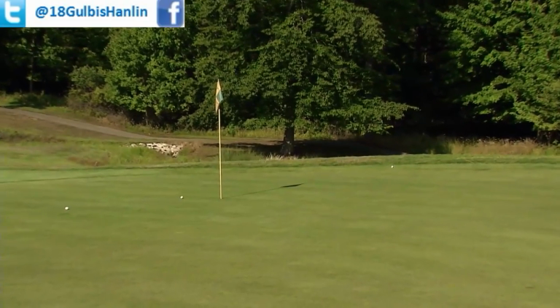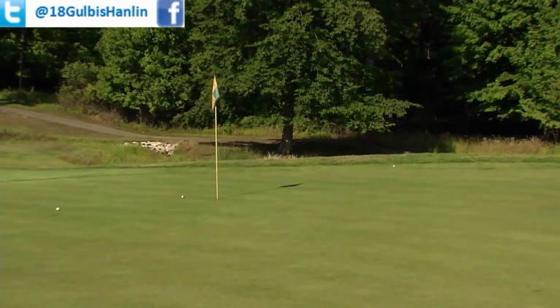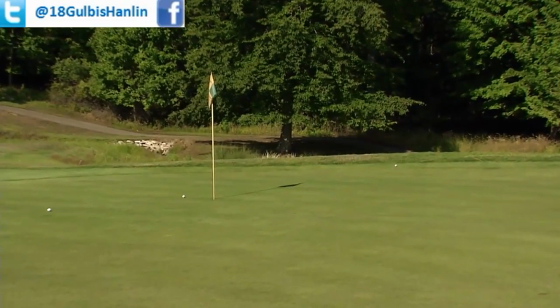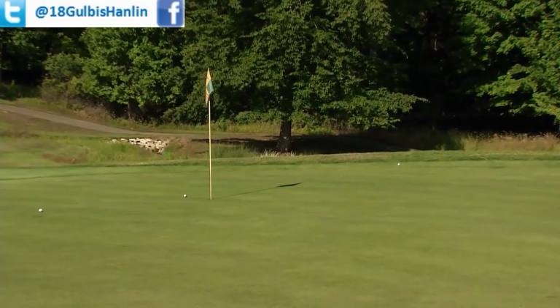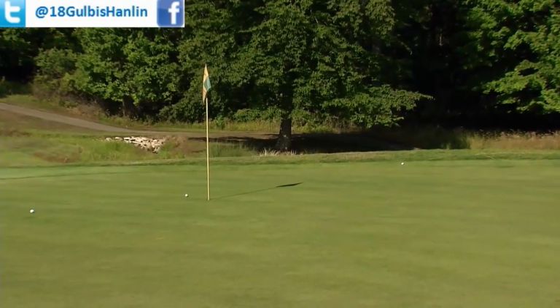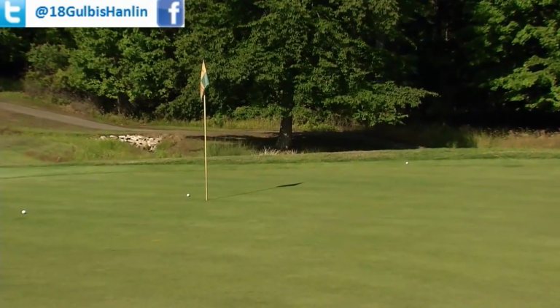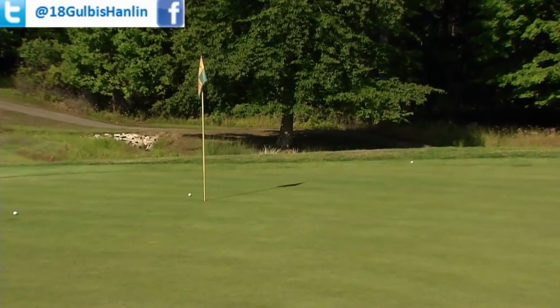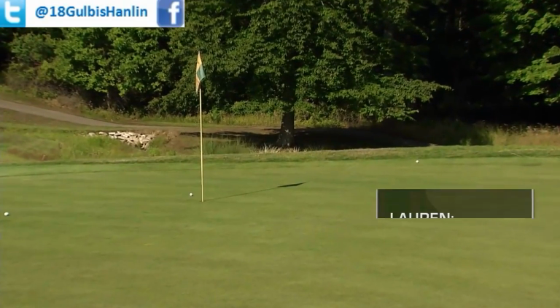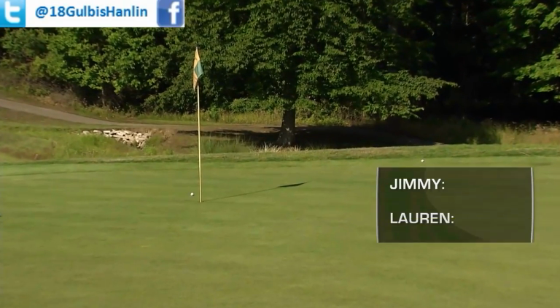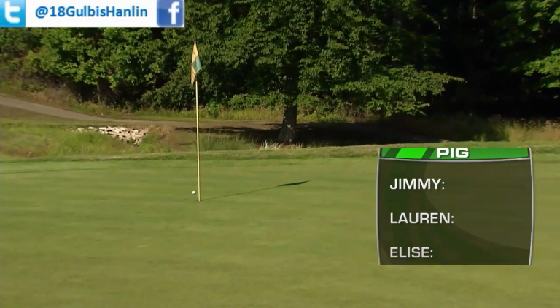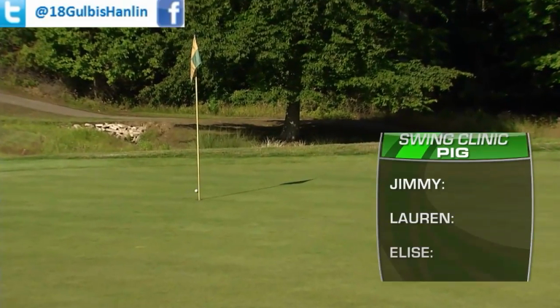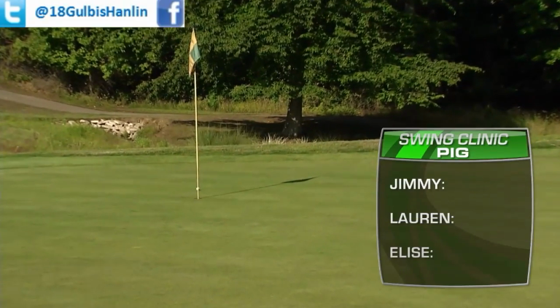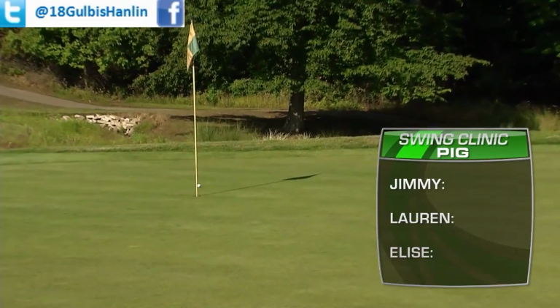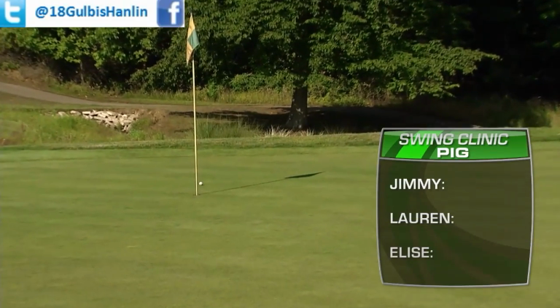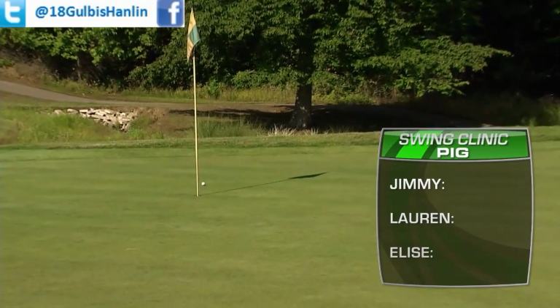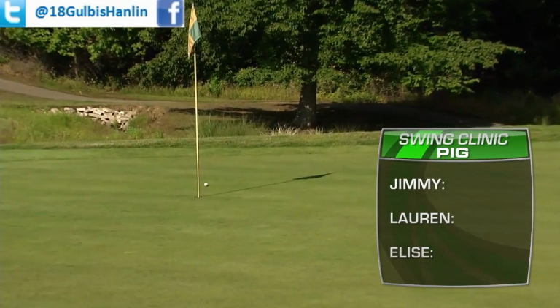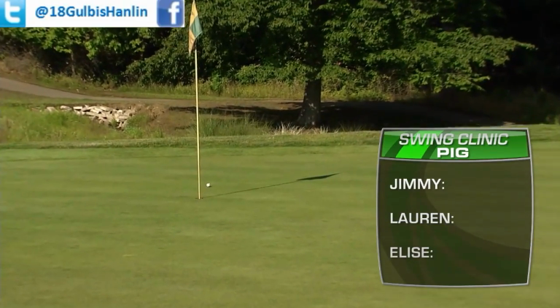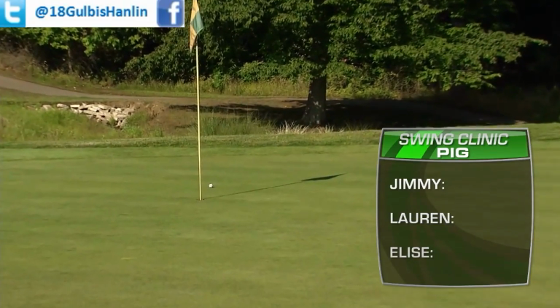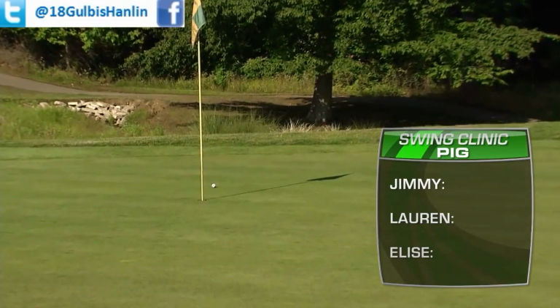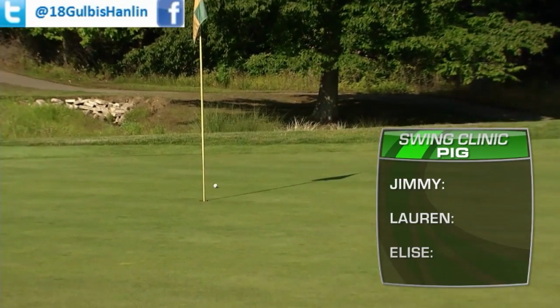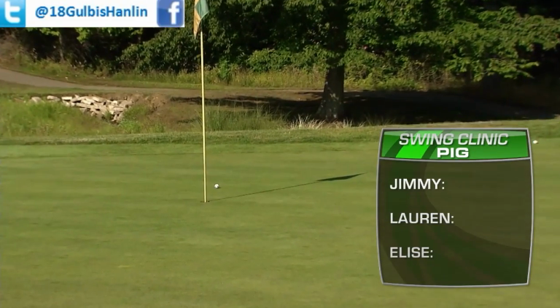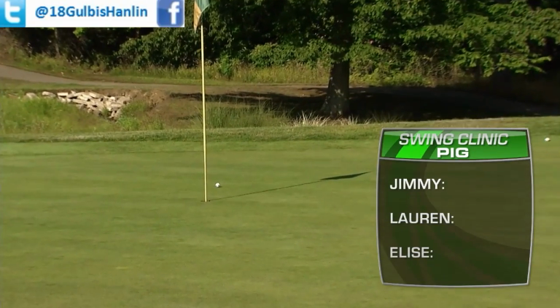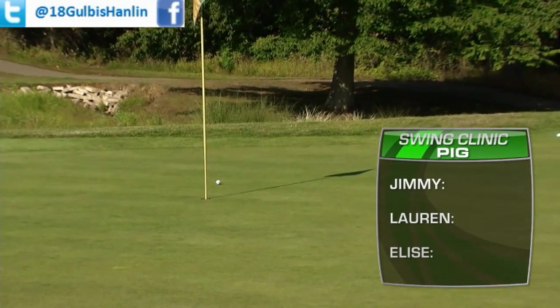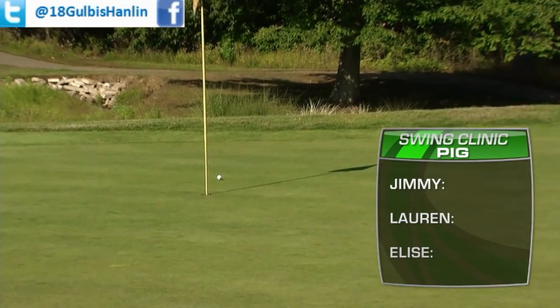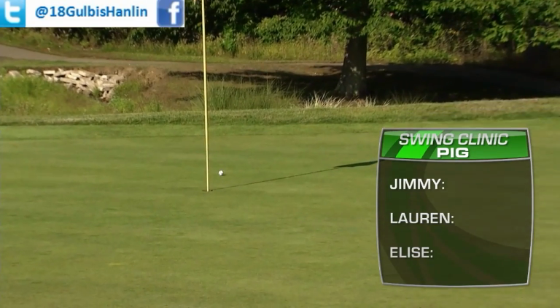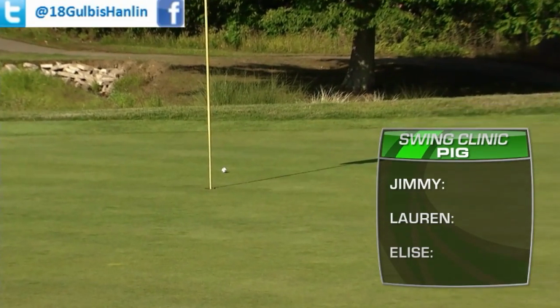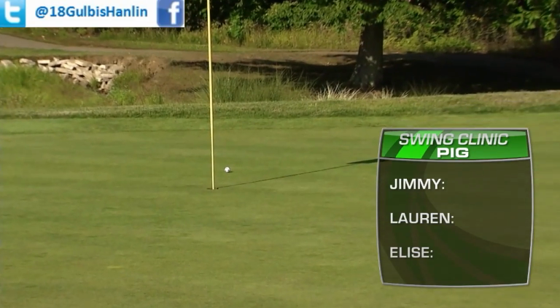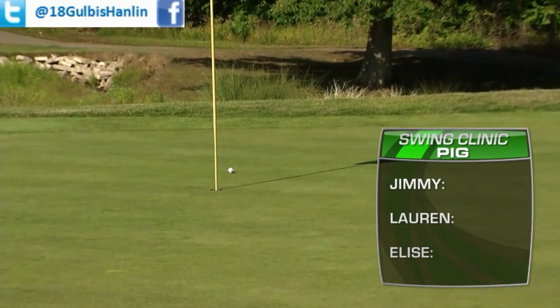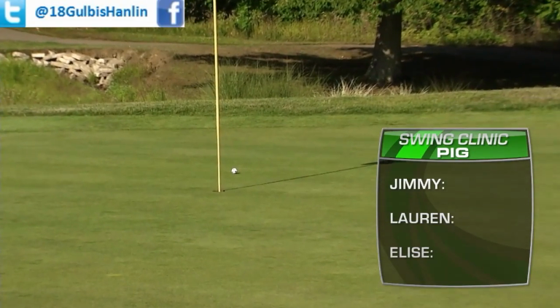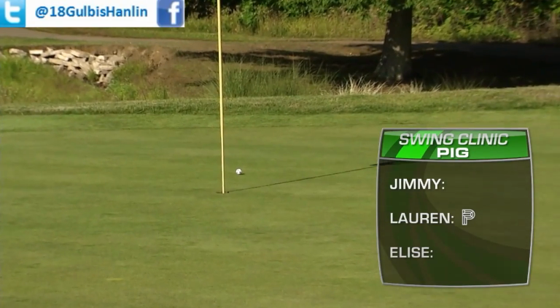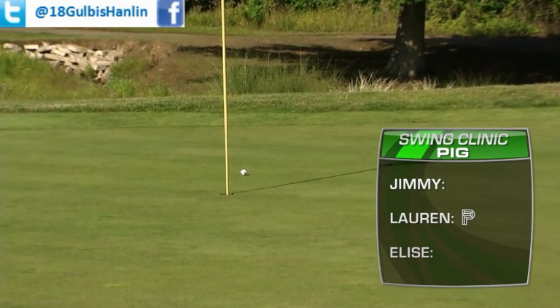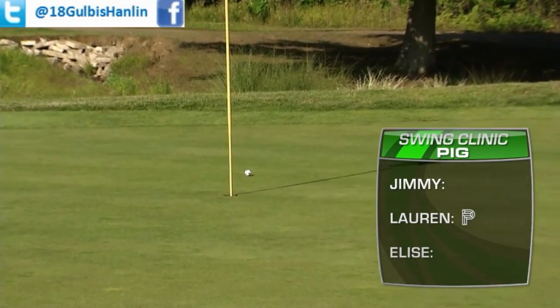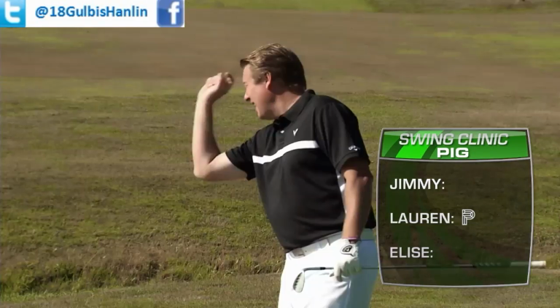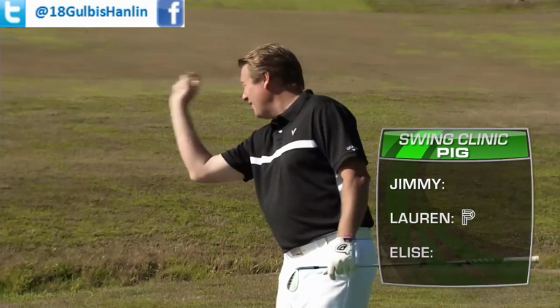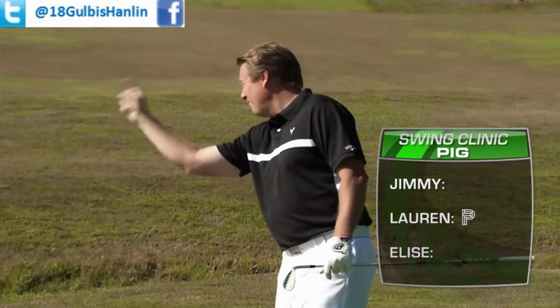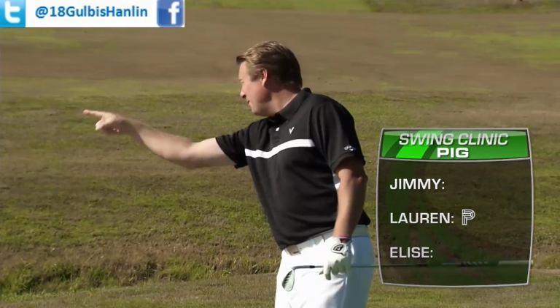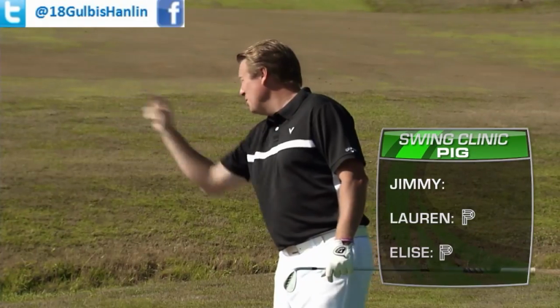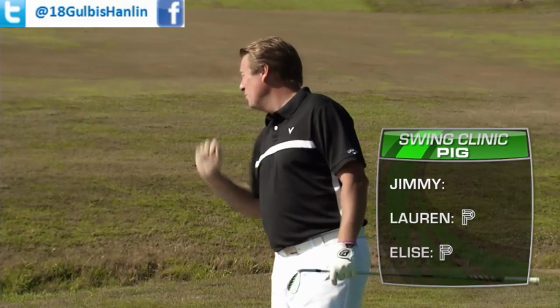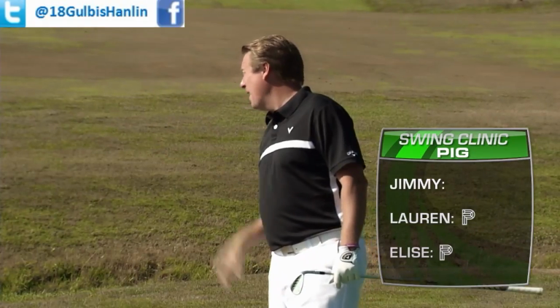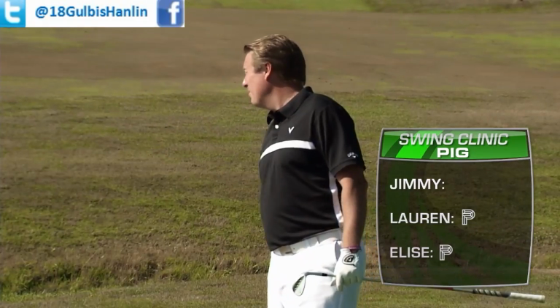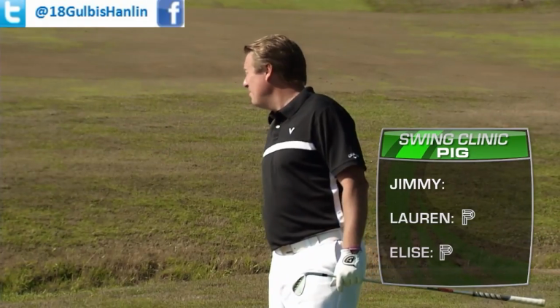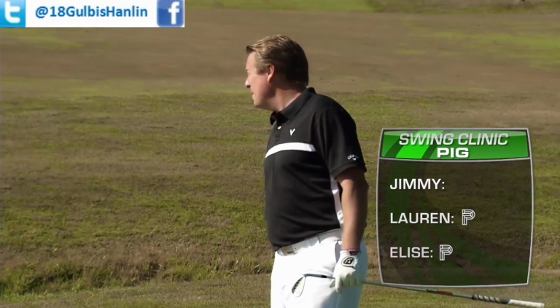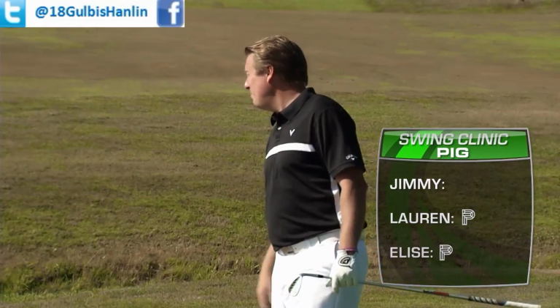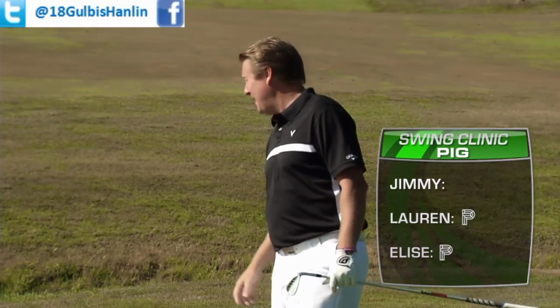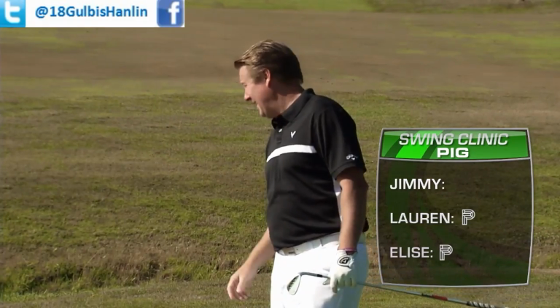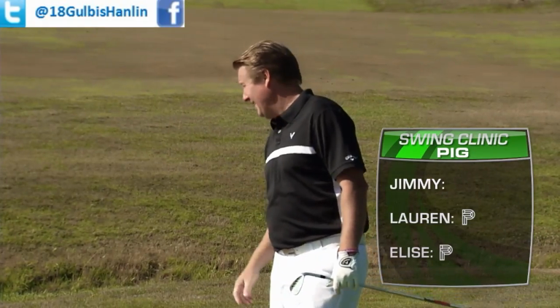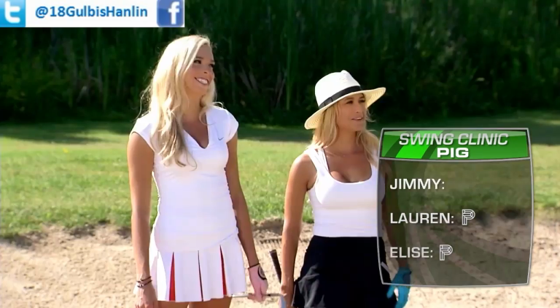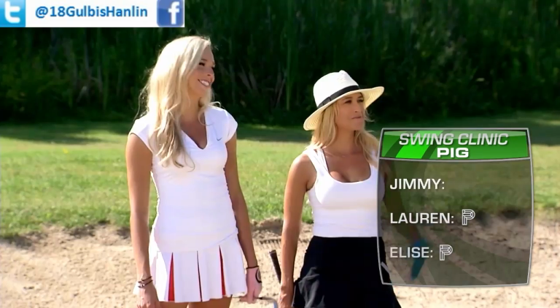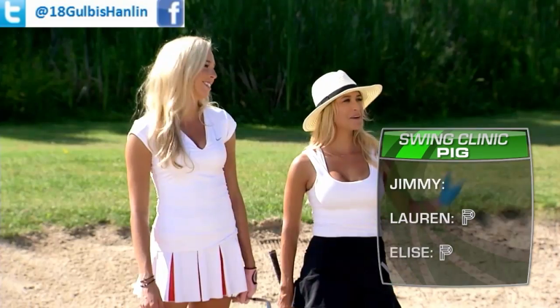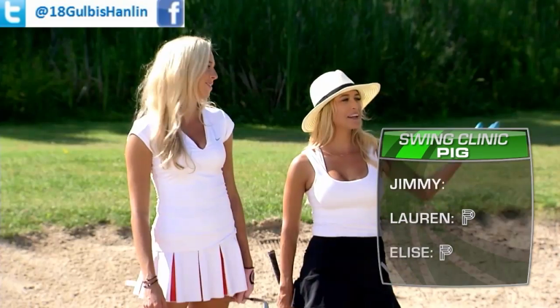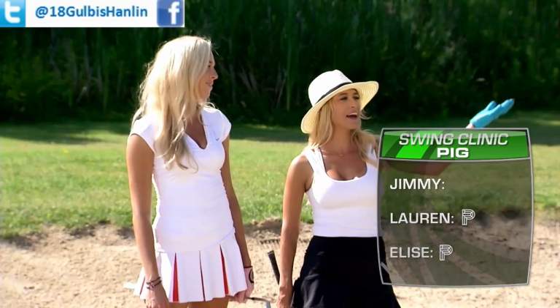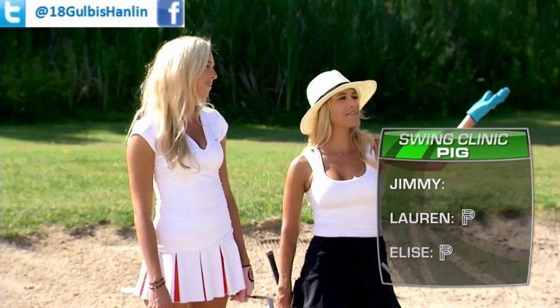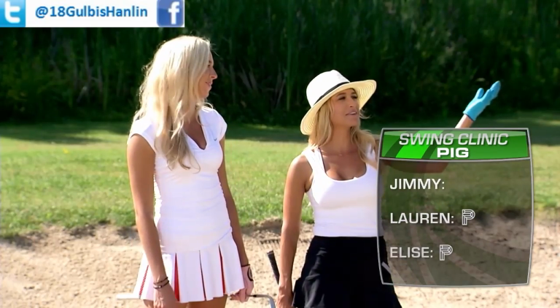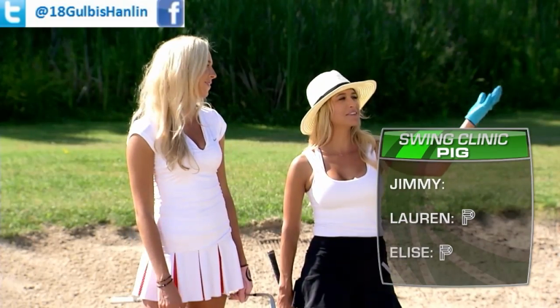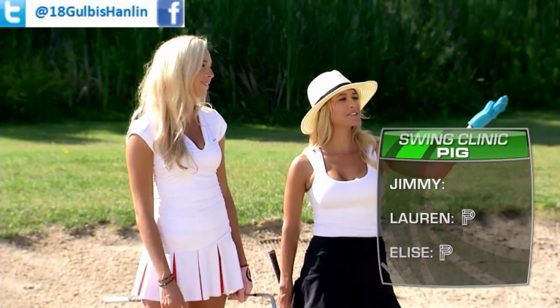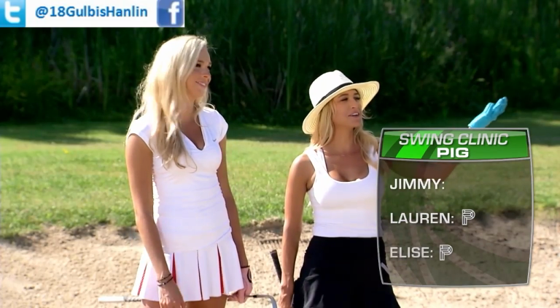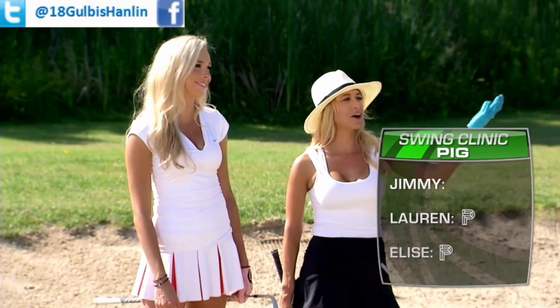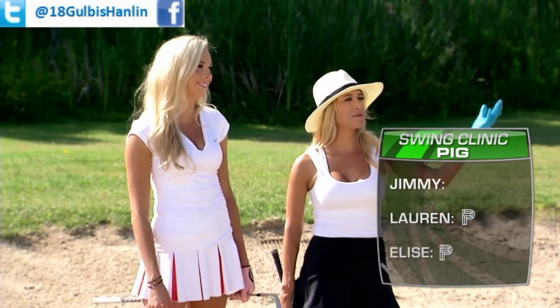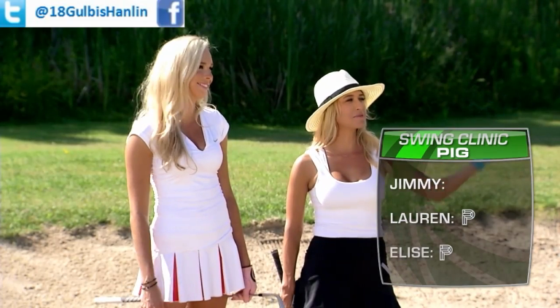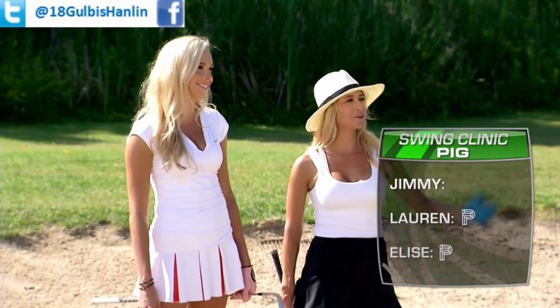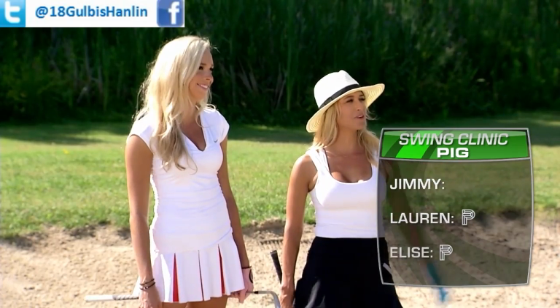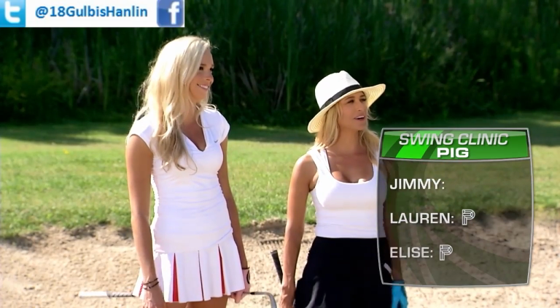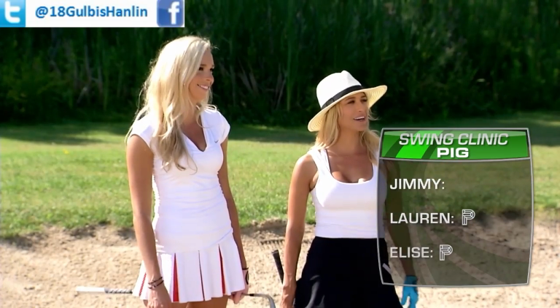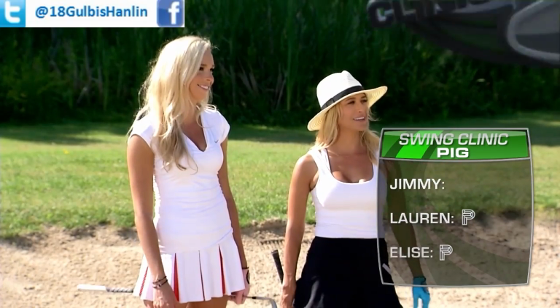Oh yeah! That's a letter for you and a letter for you — but whatever, it's your home course!